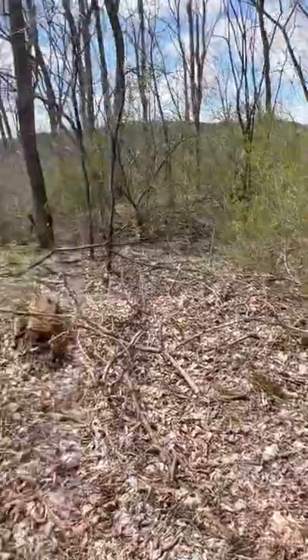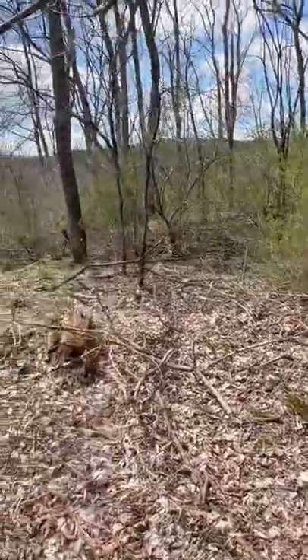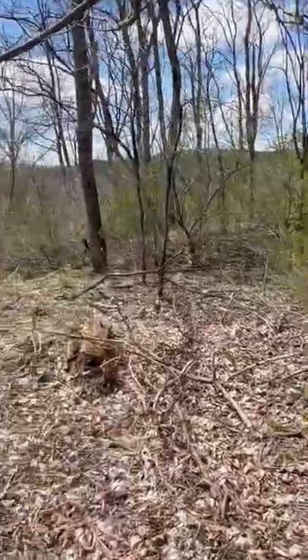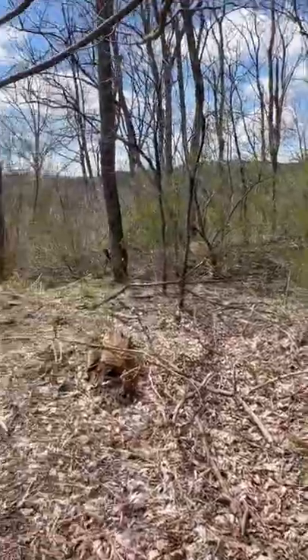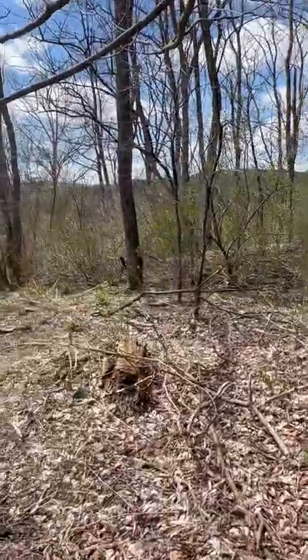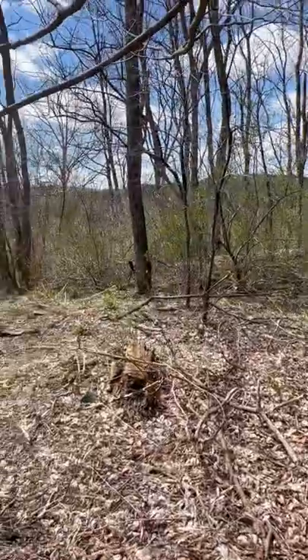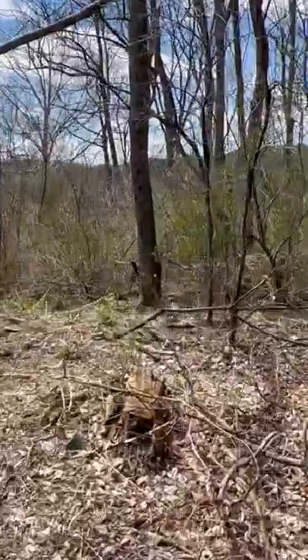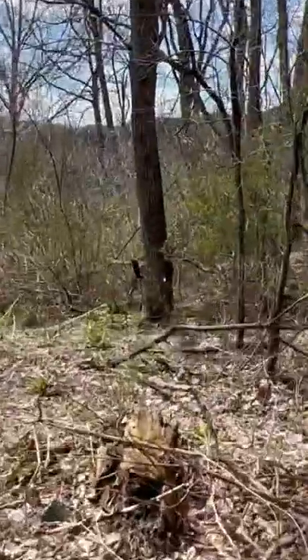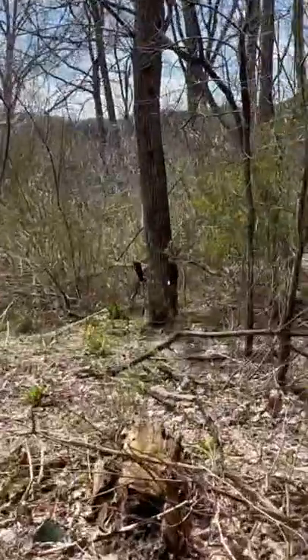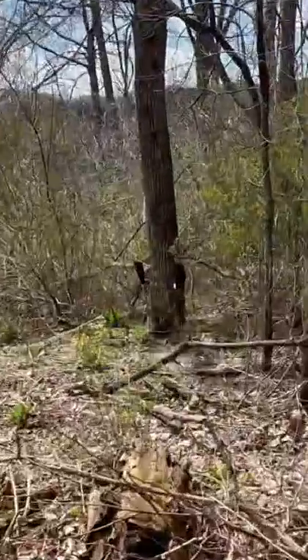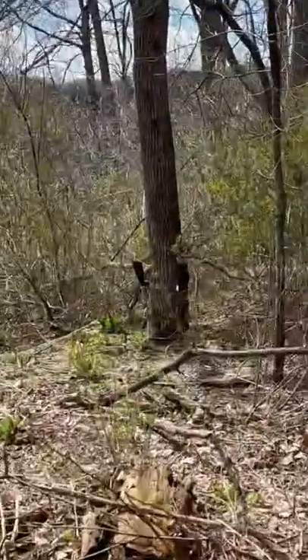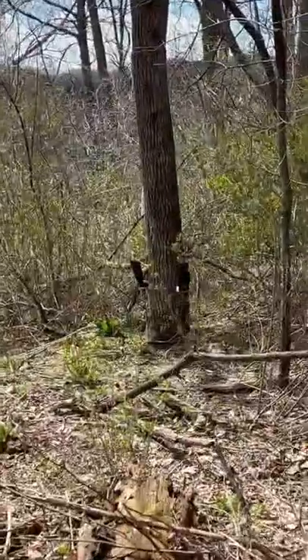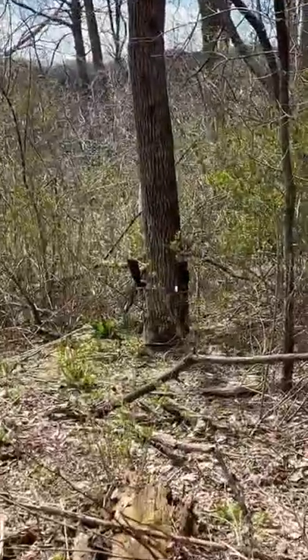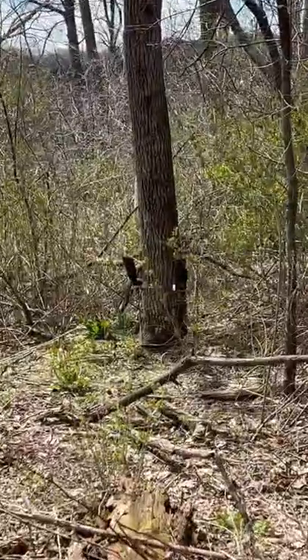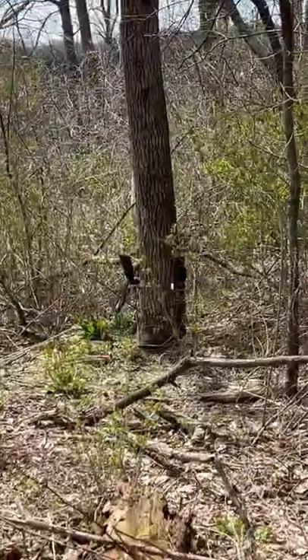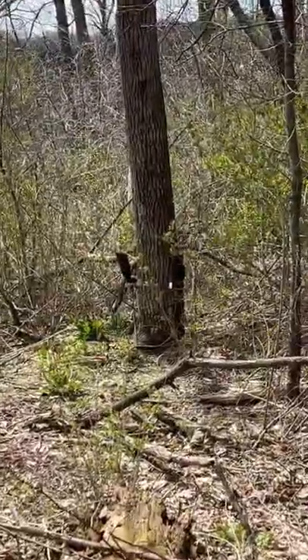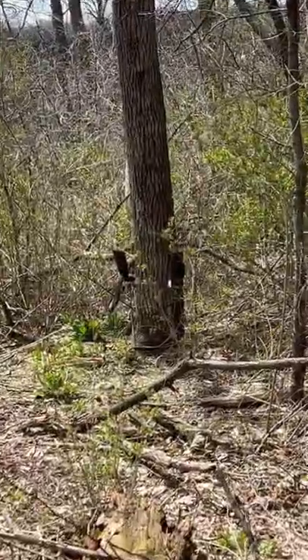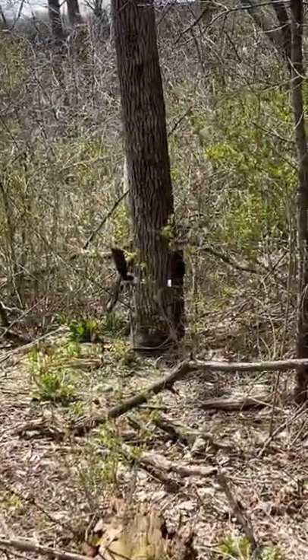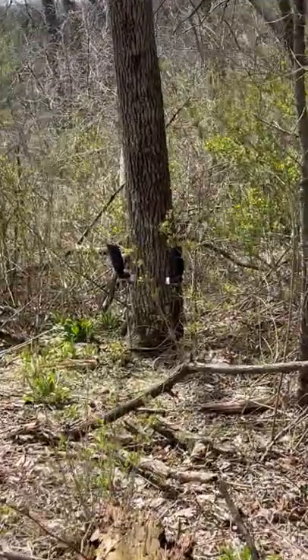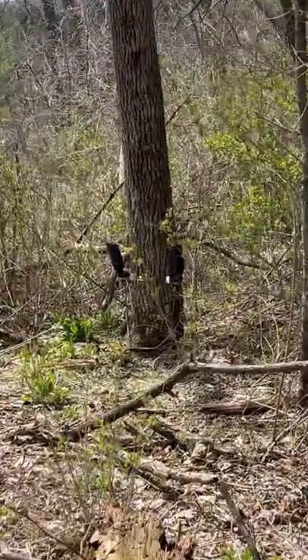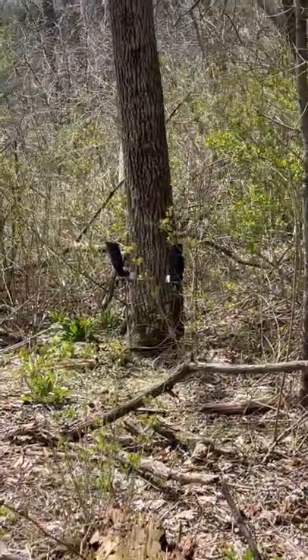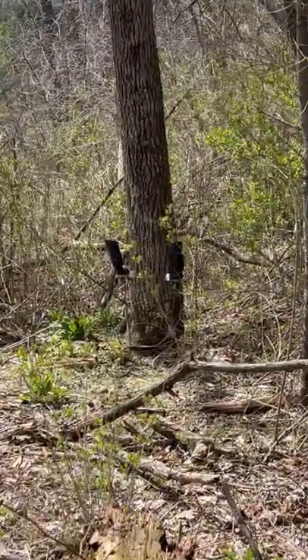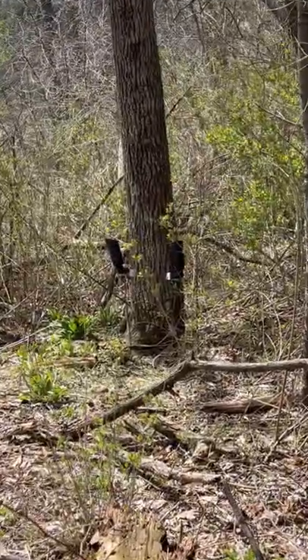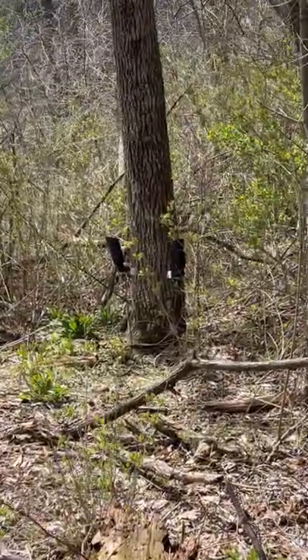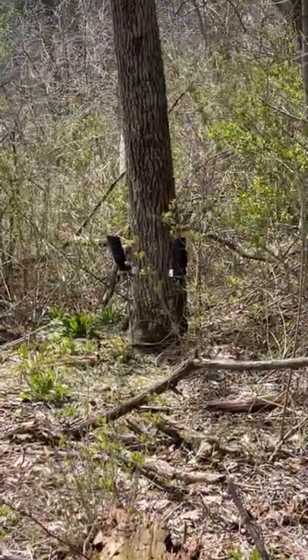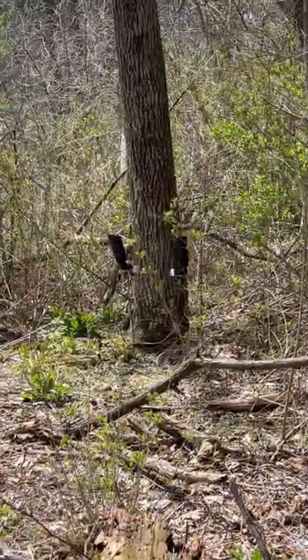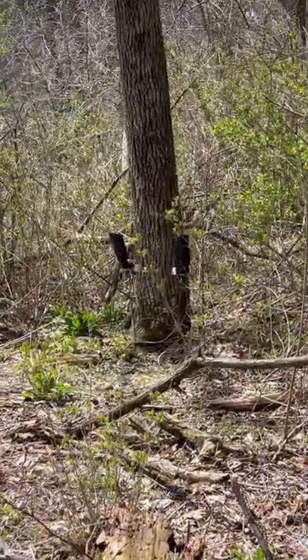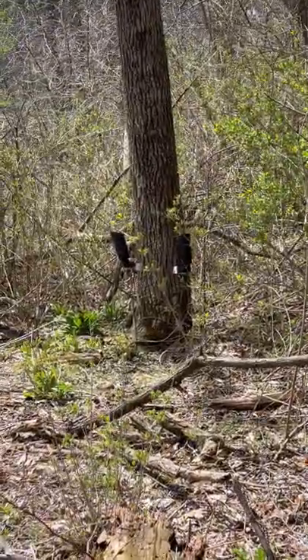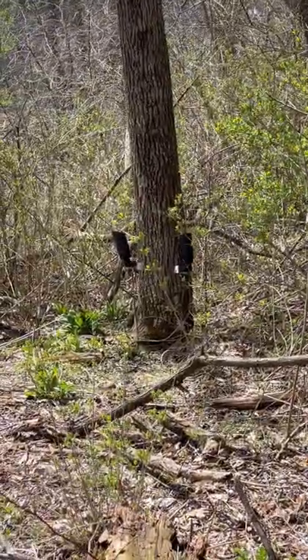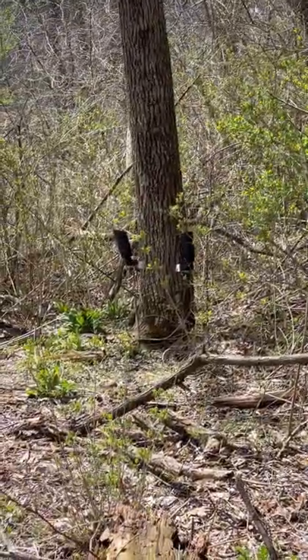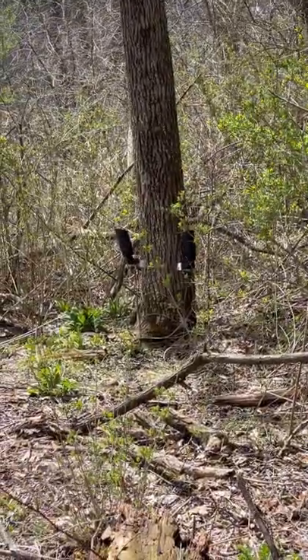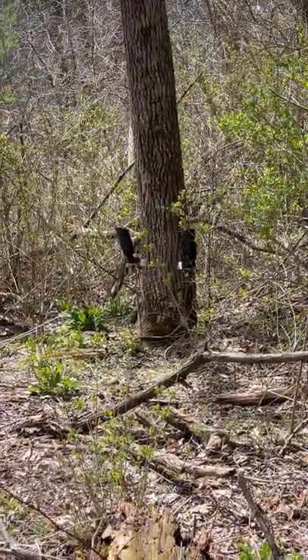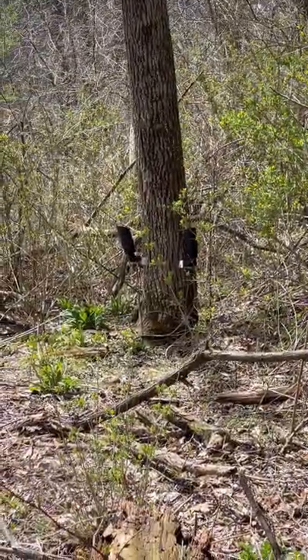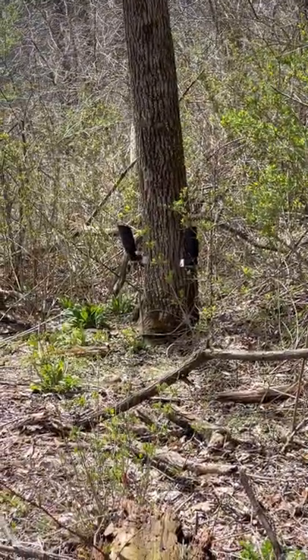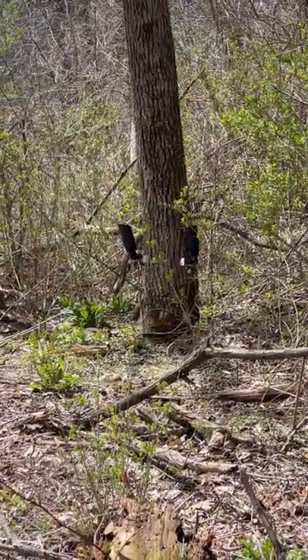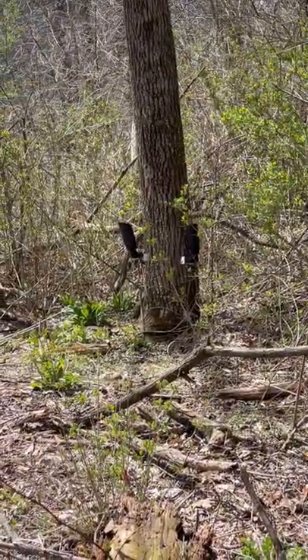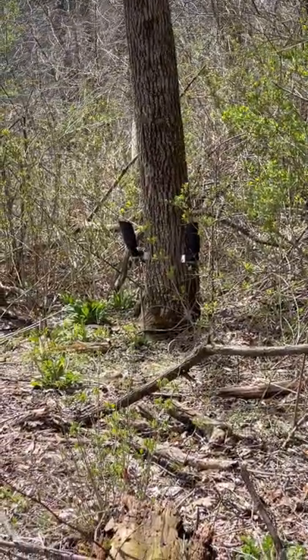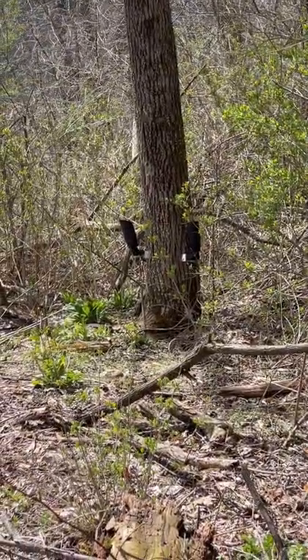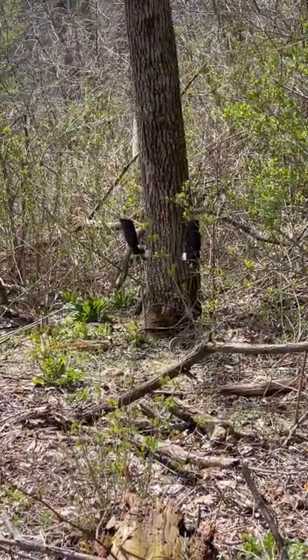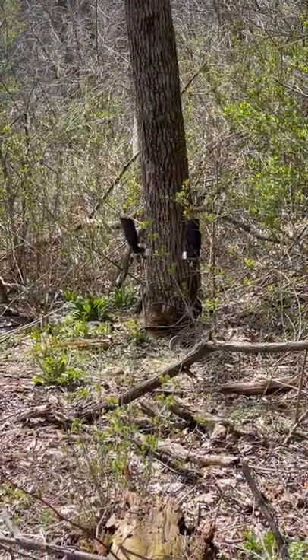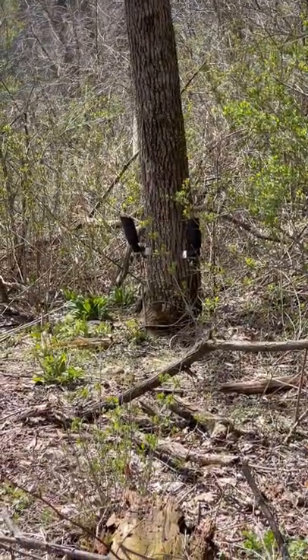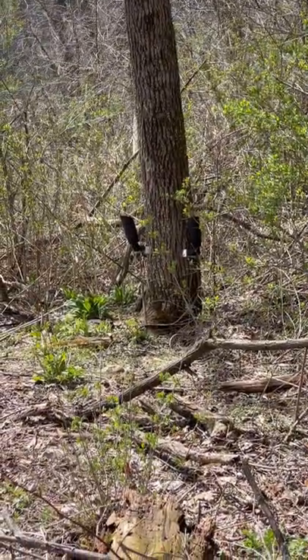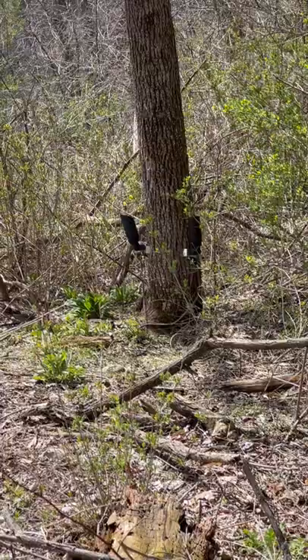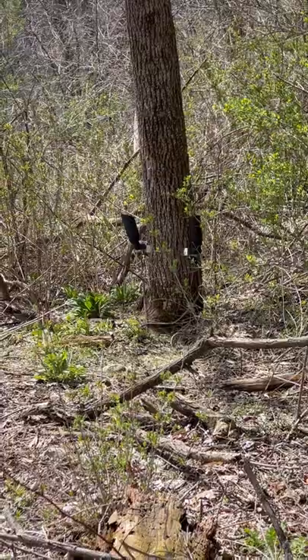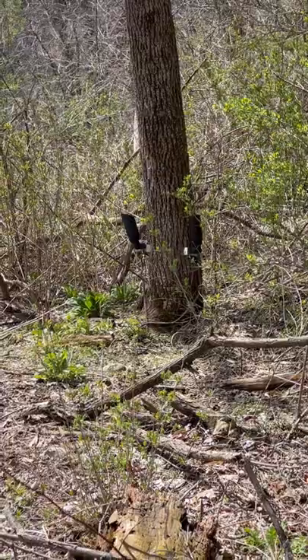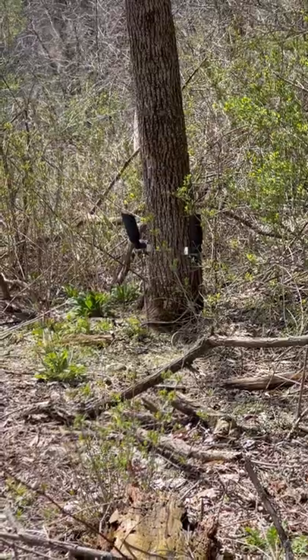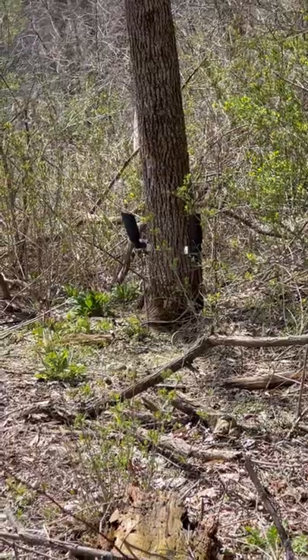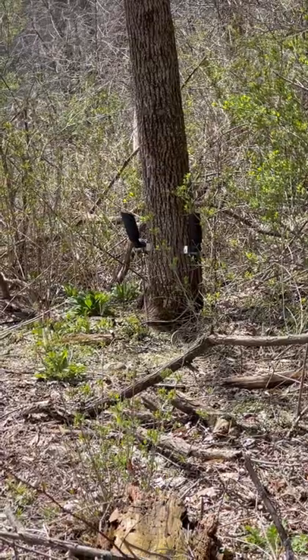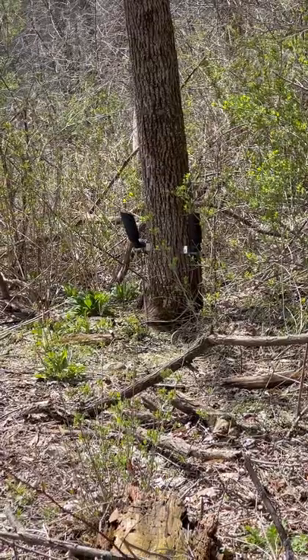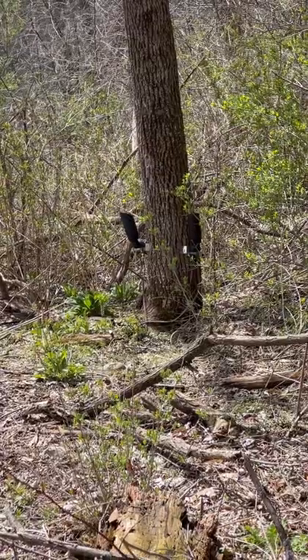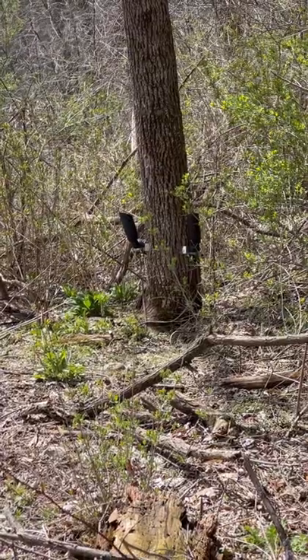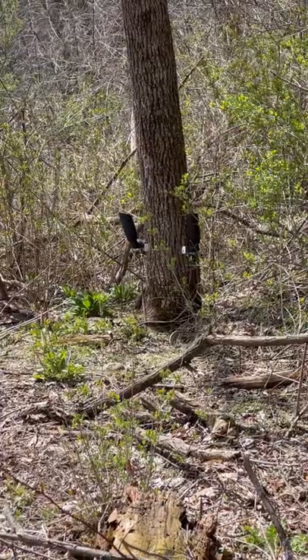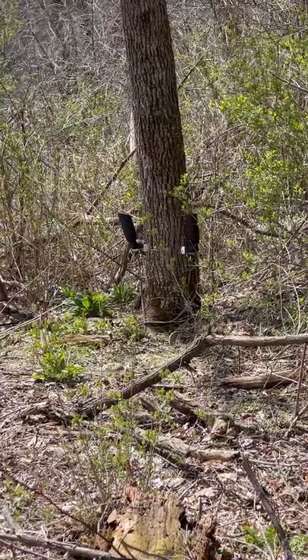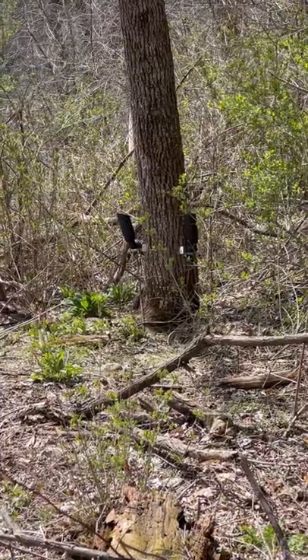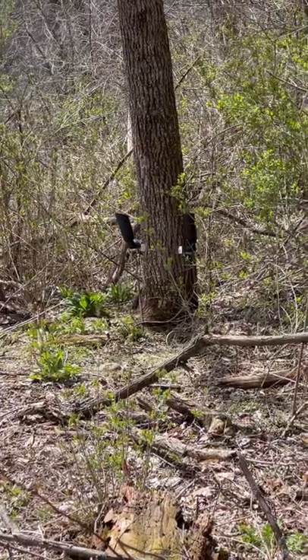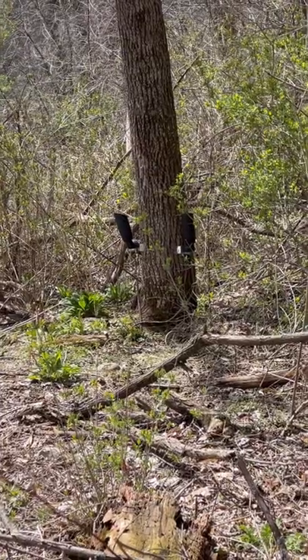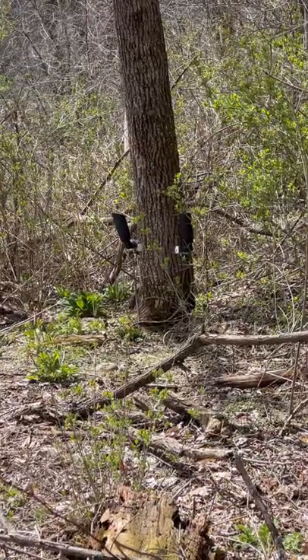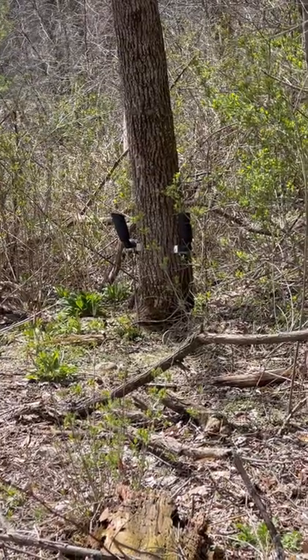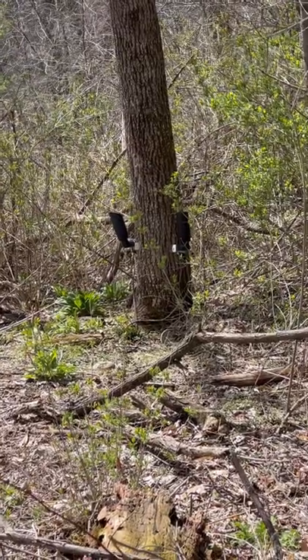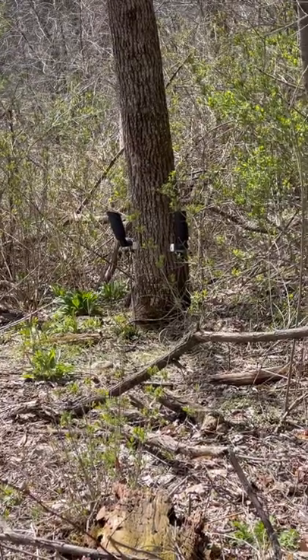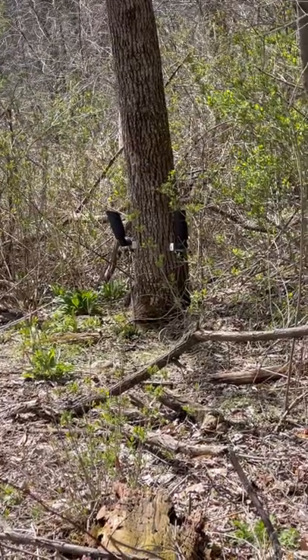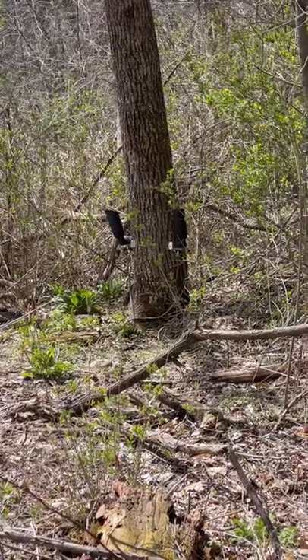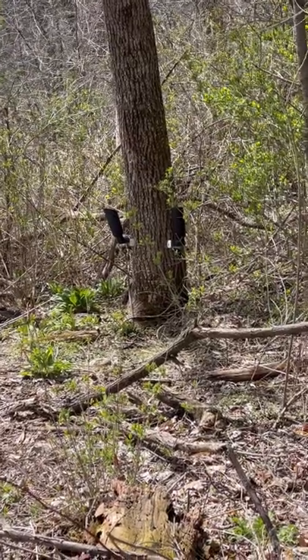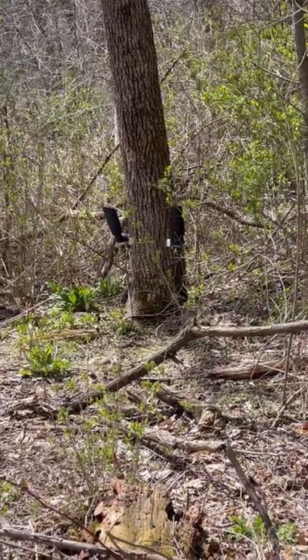I'll show you another tree here — see how high up they are off the ground. Again, keeps them out of the wild growth and keeps them visible during the snowfall.